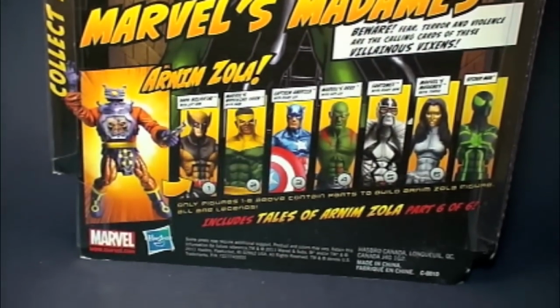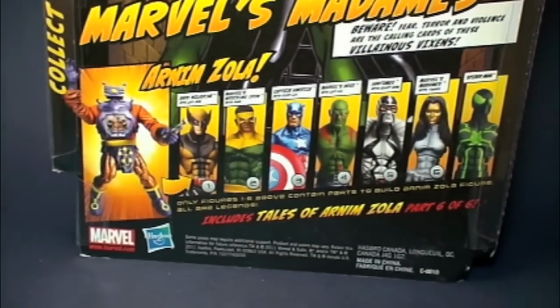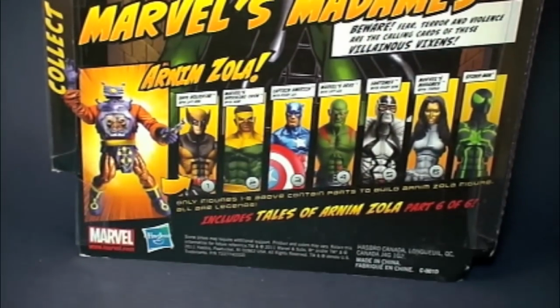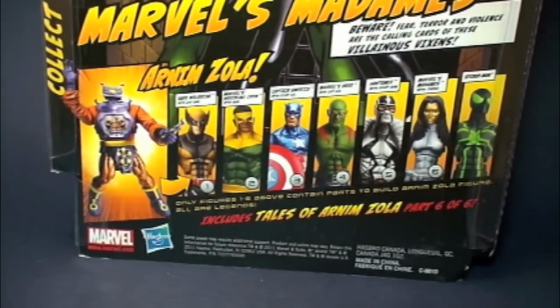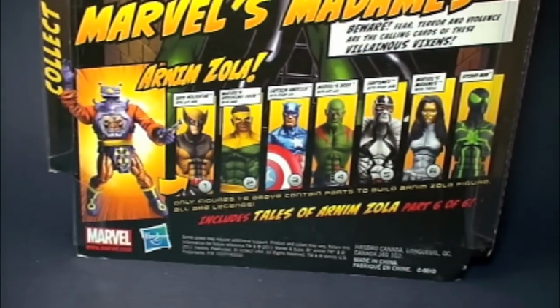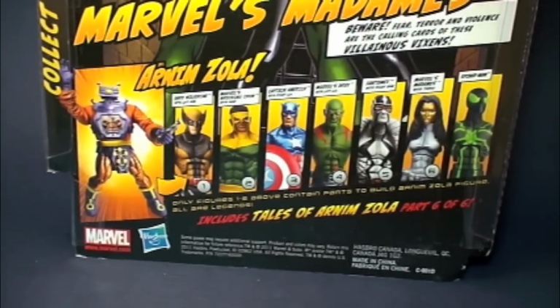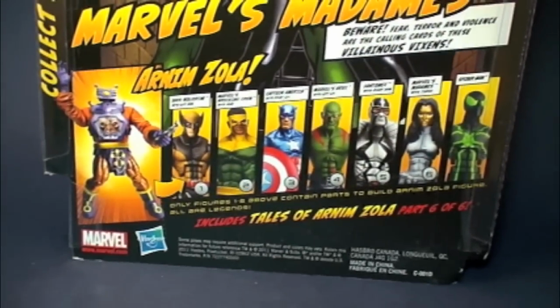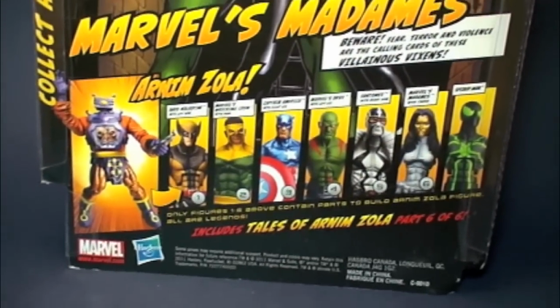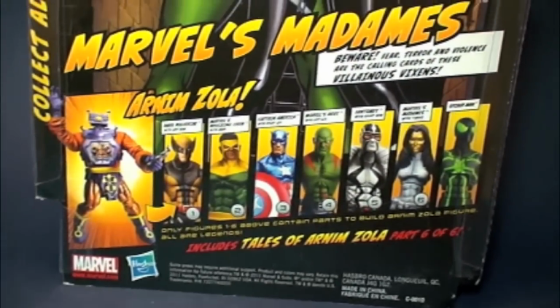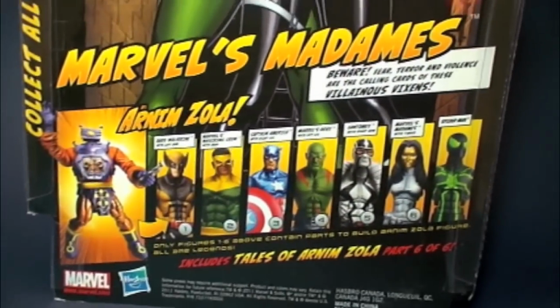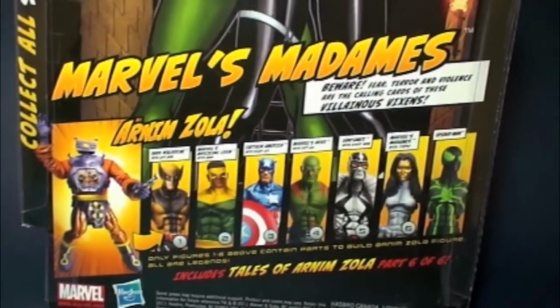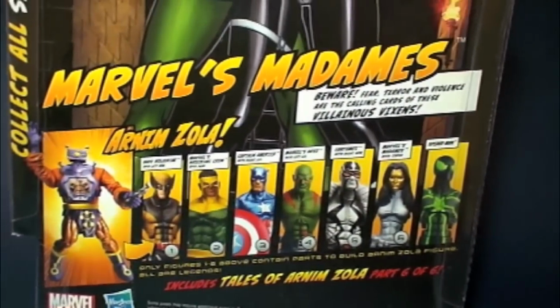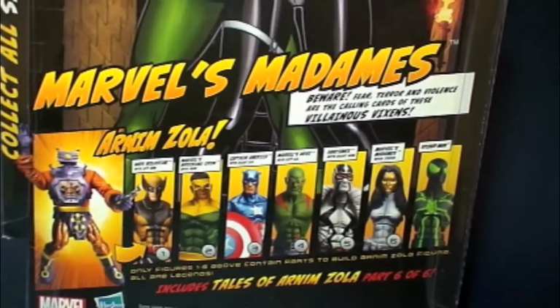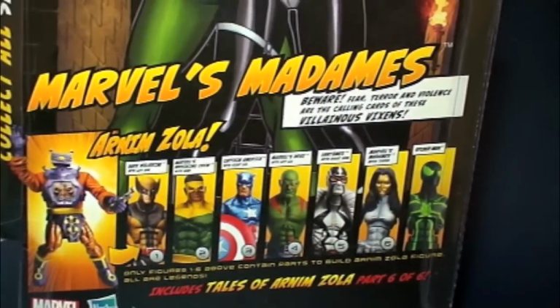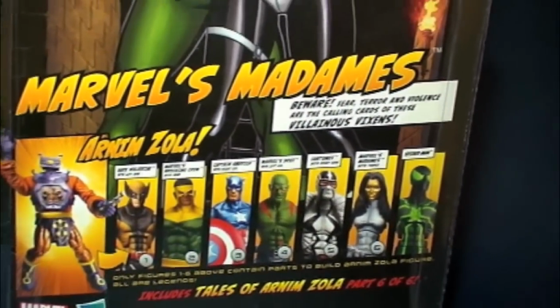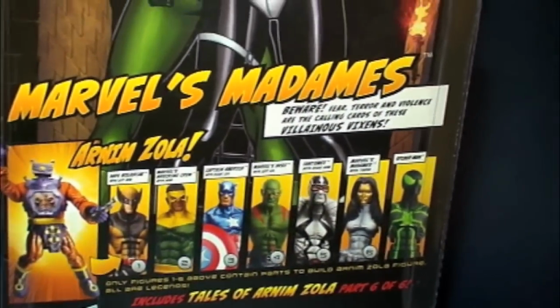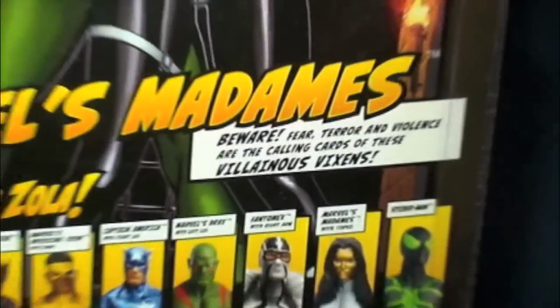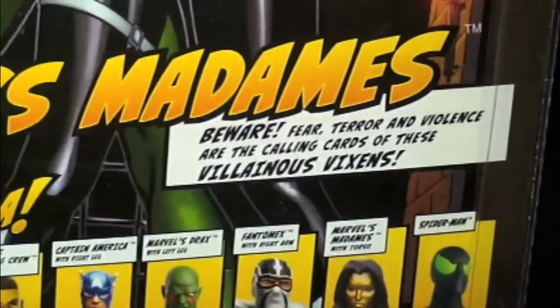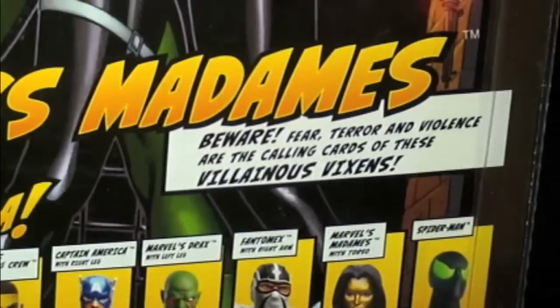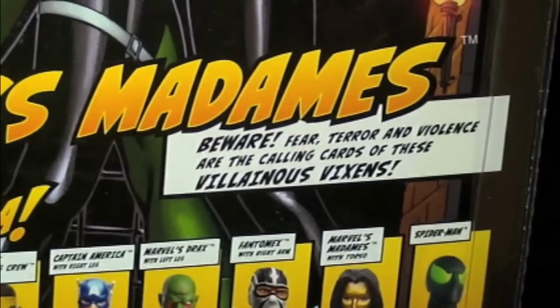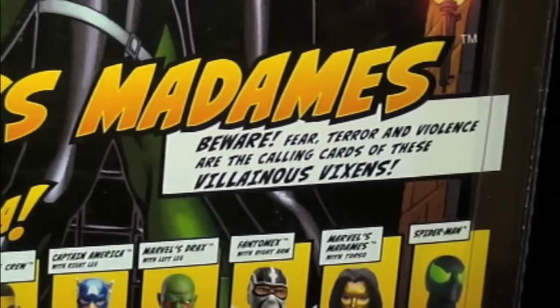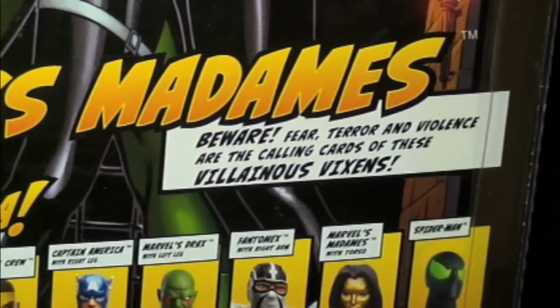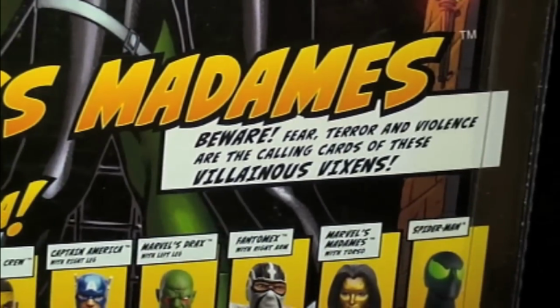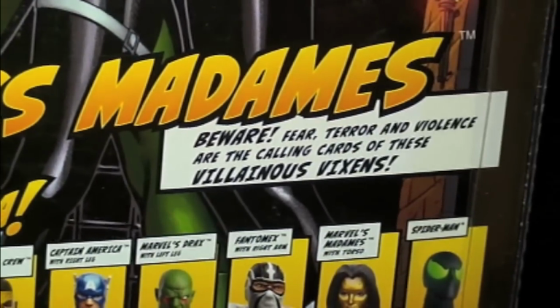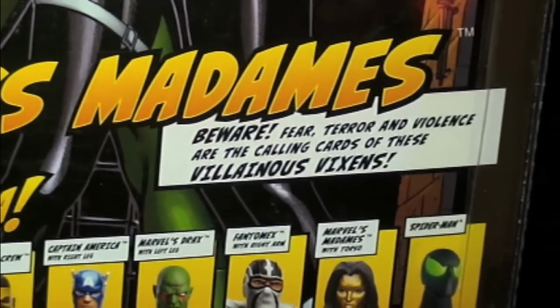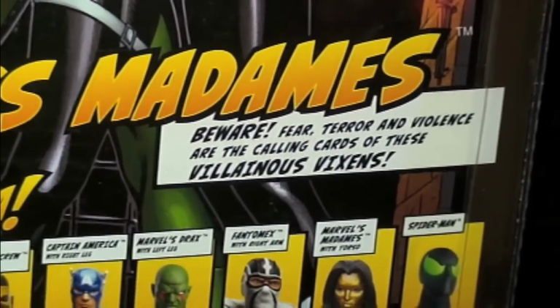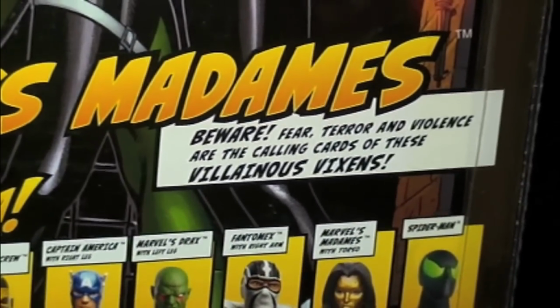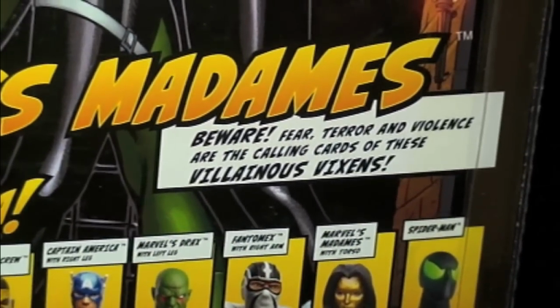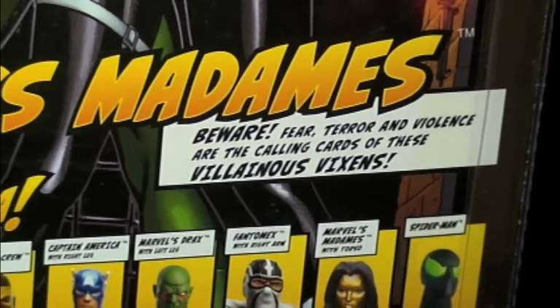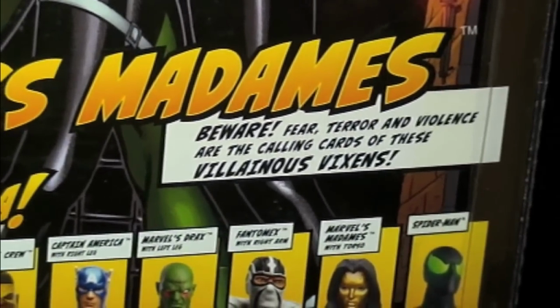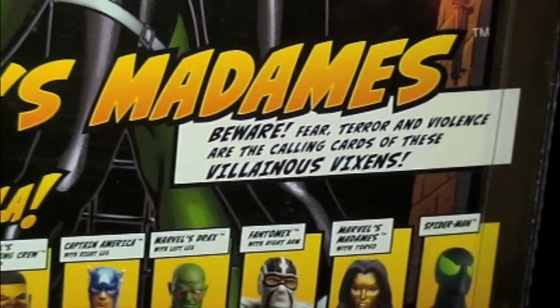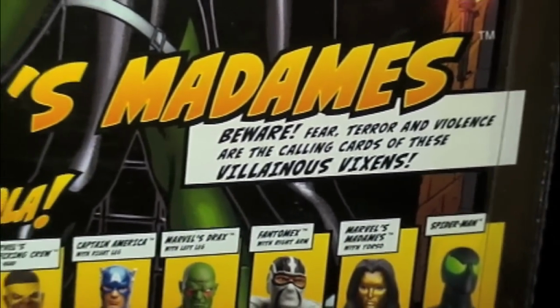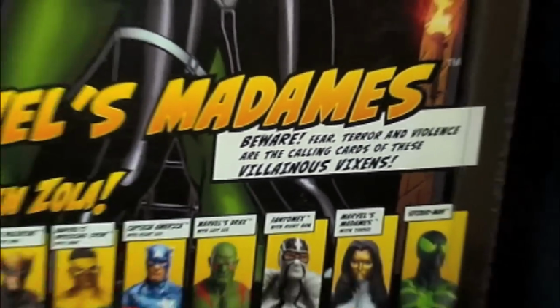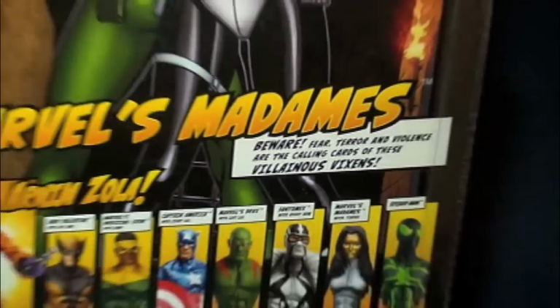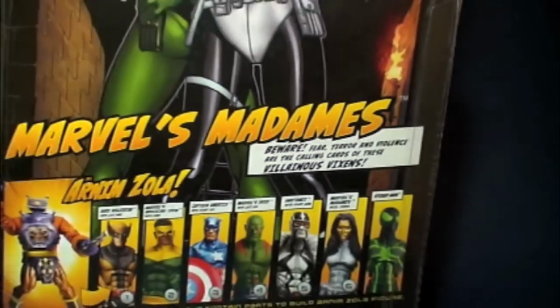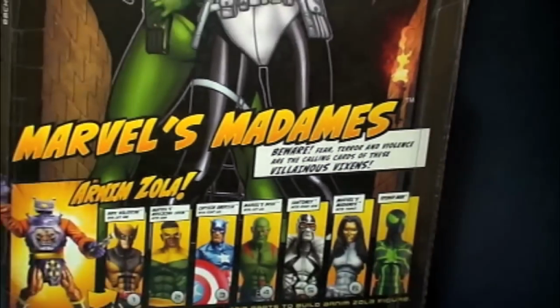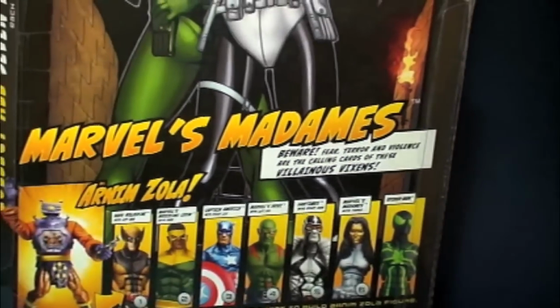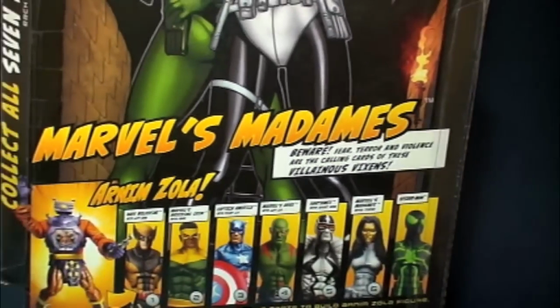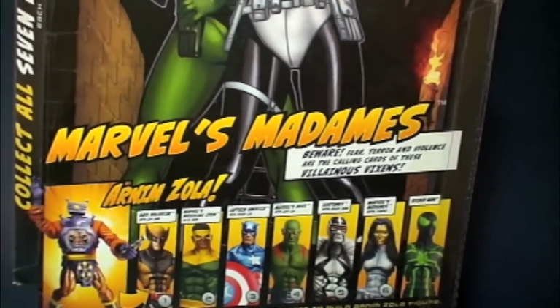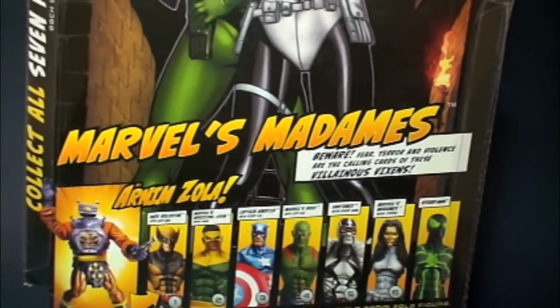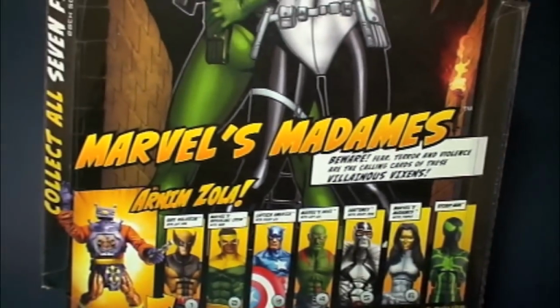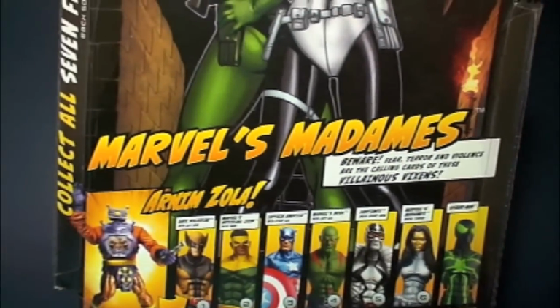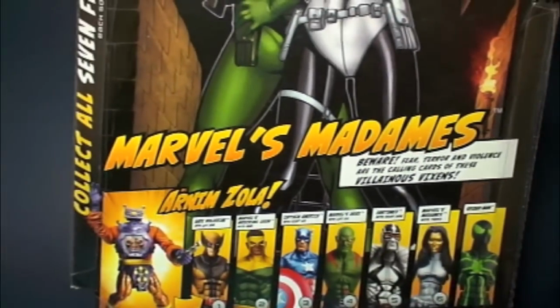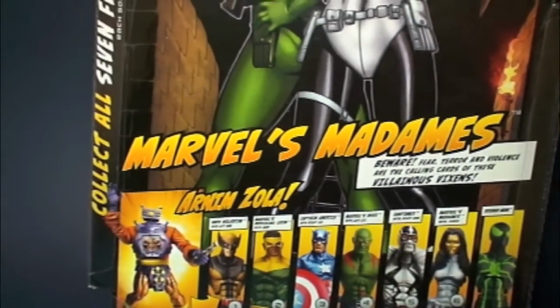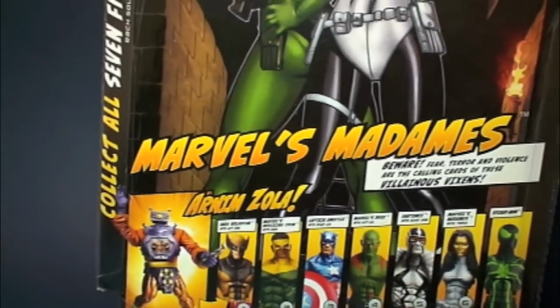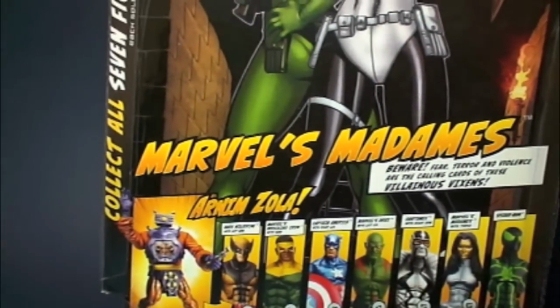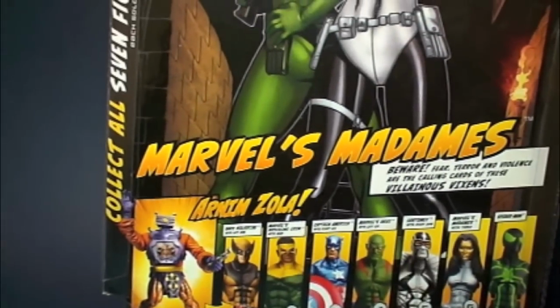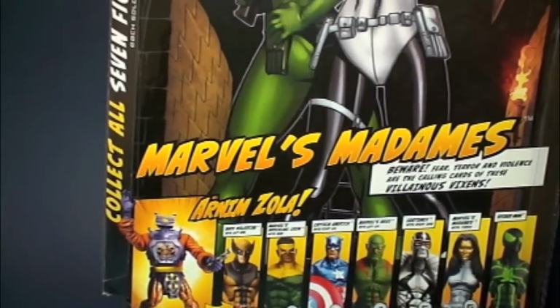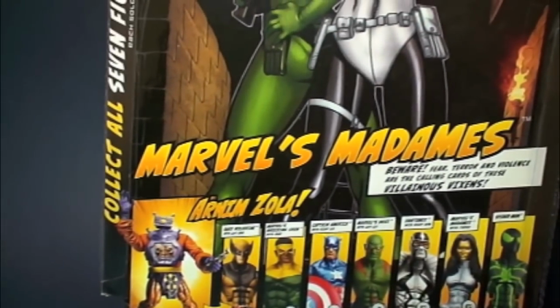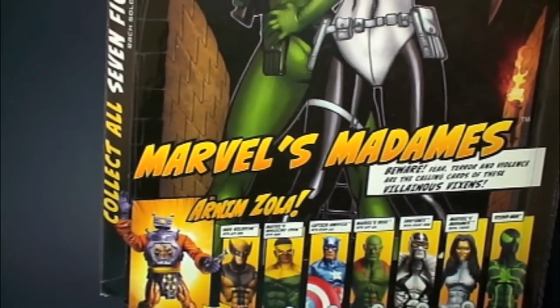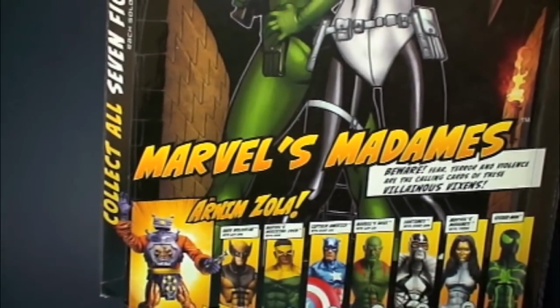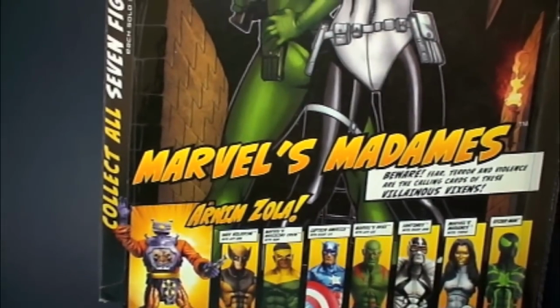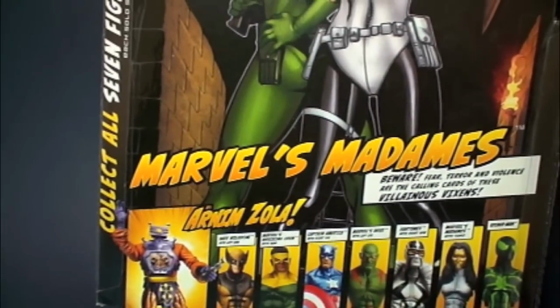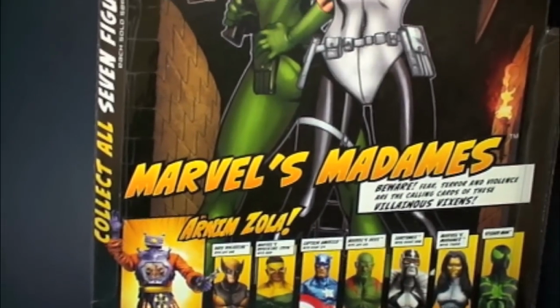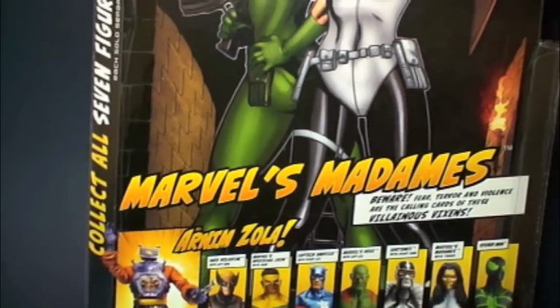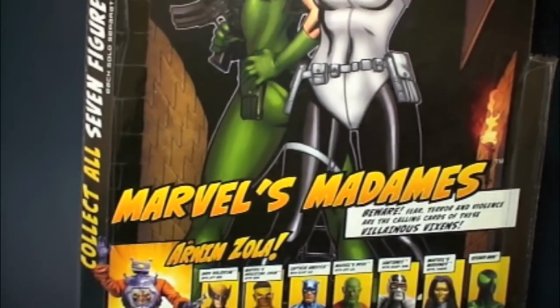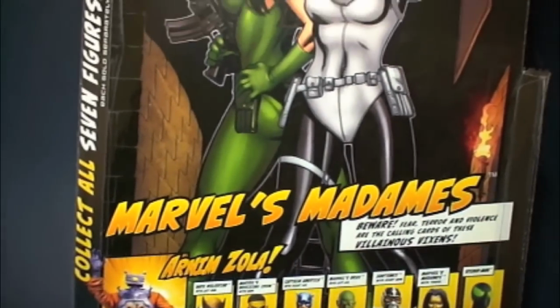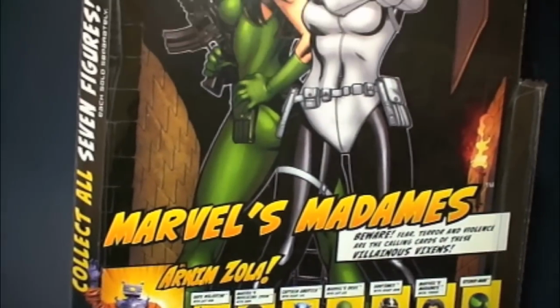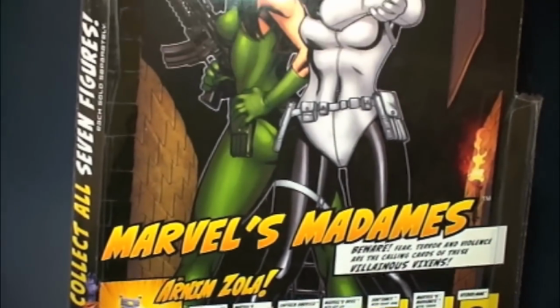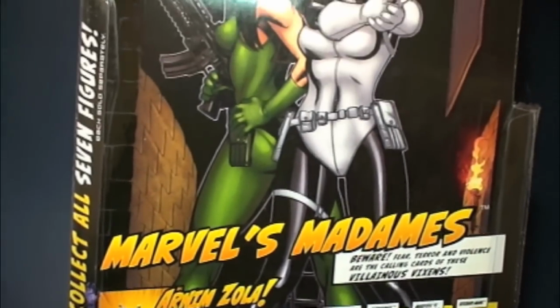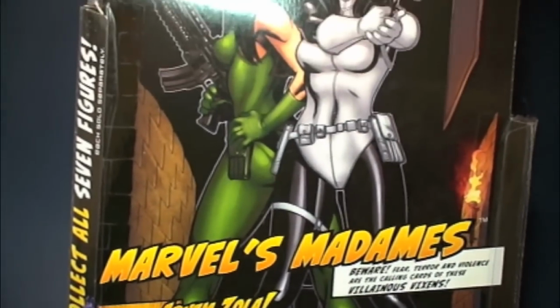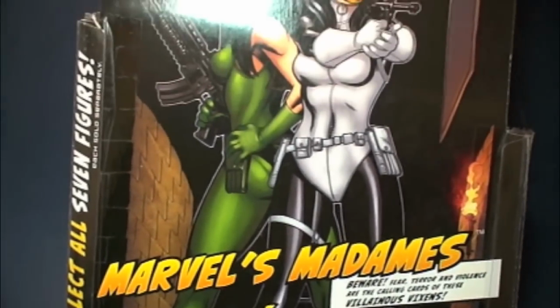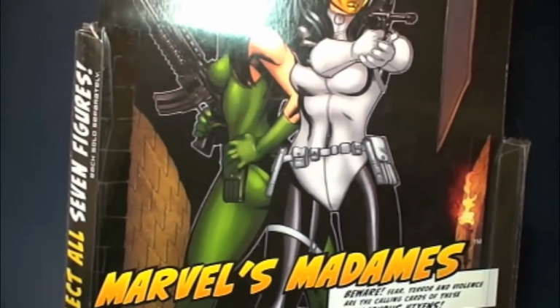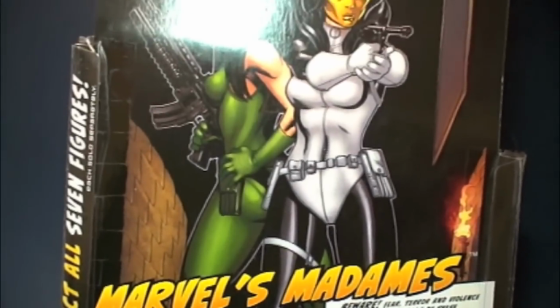Here's the rest of the figures, also Tales of Arnim Zola. Same literature, everything's exactly the same.